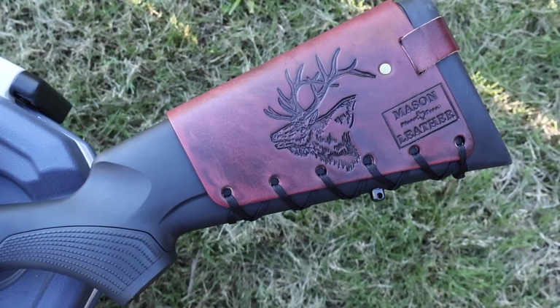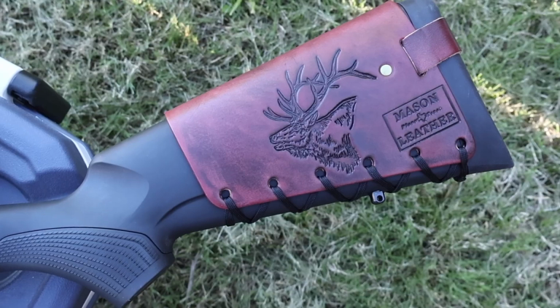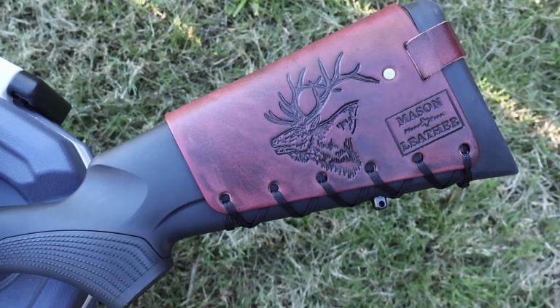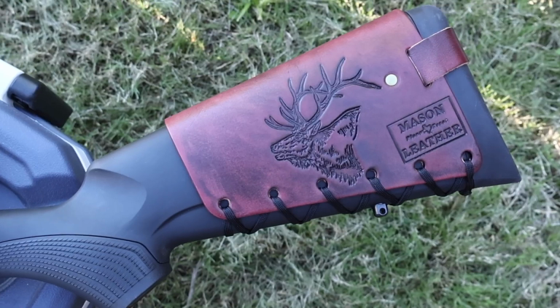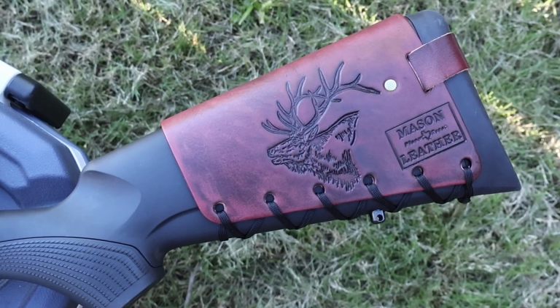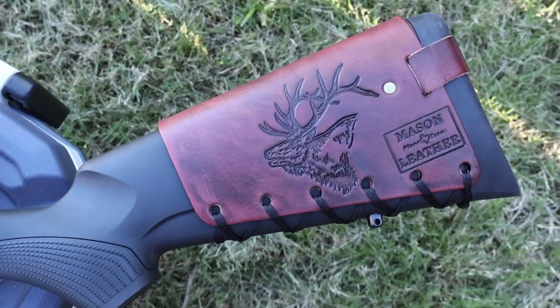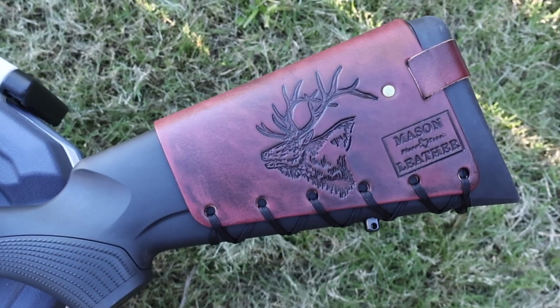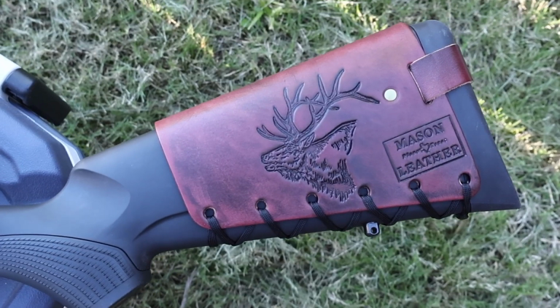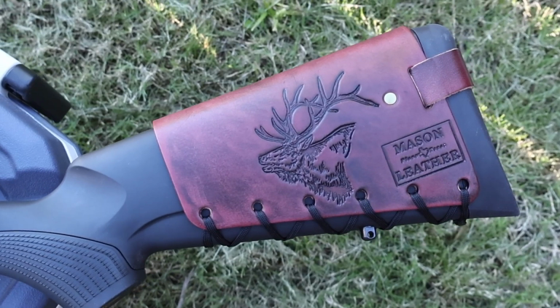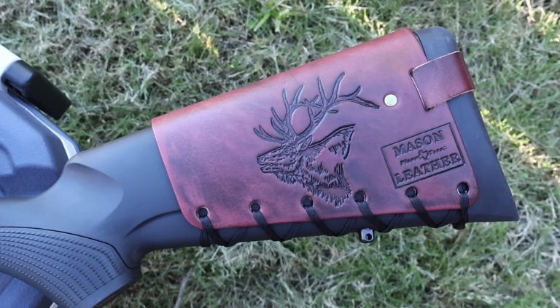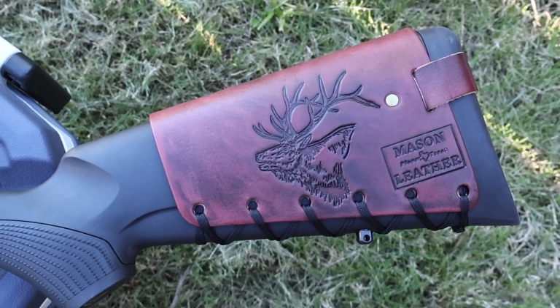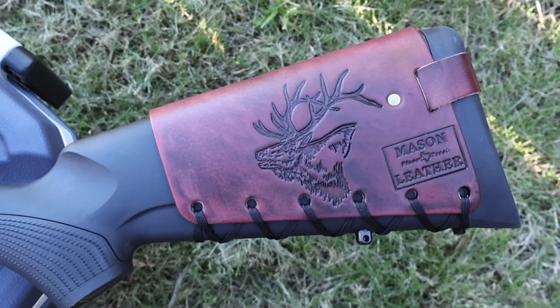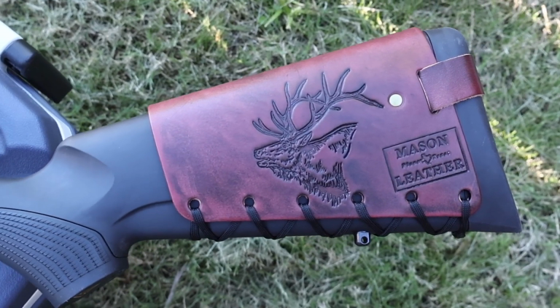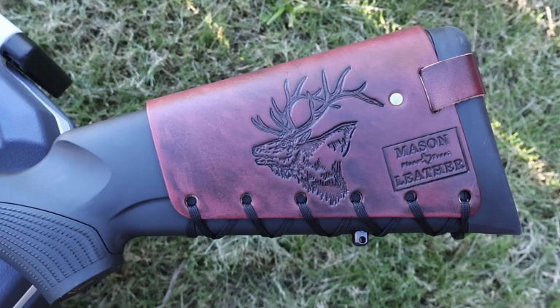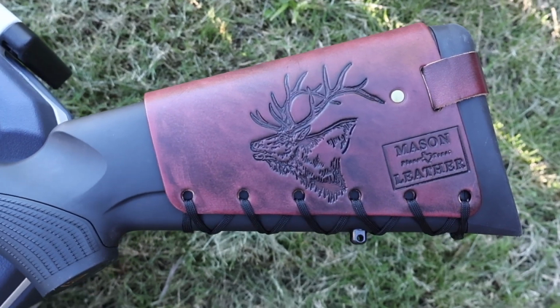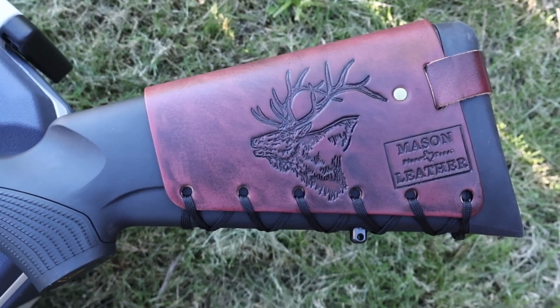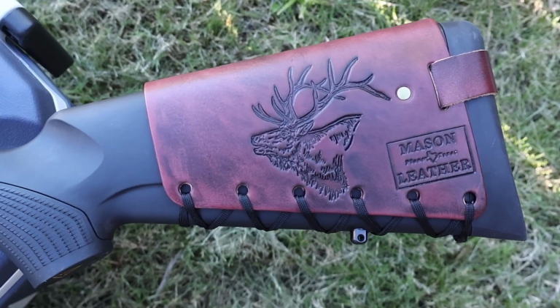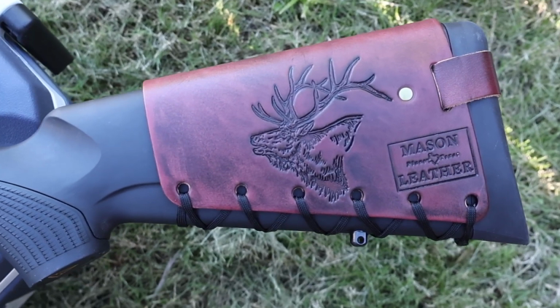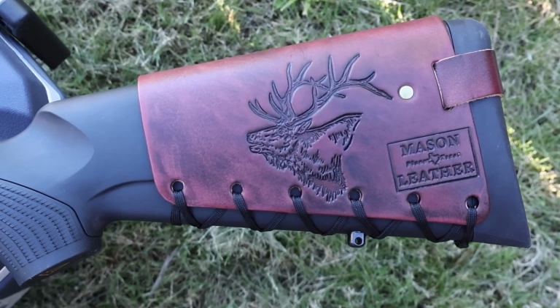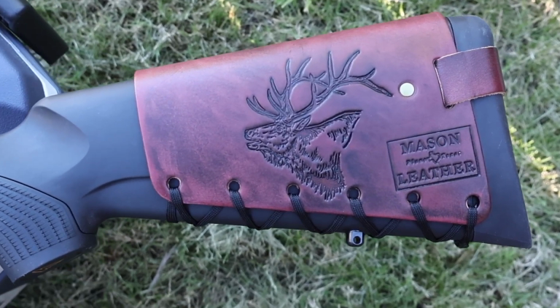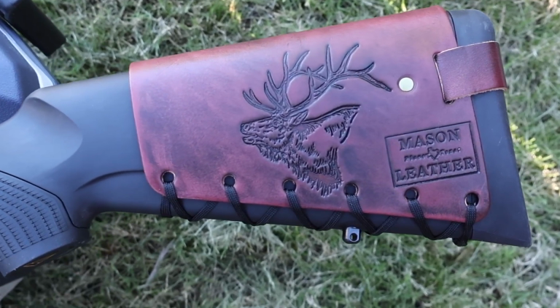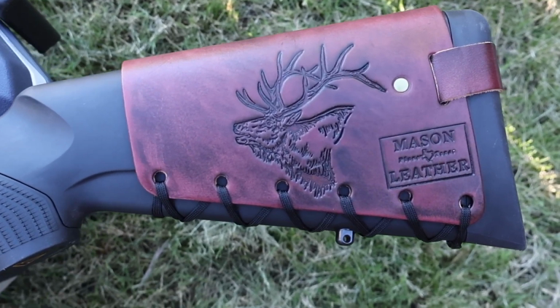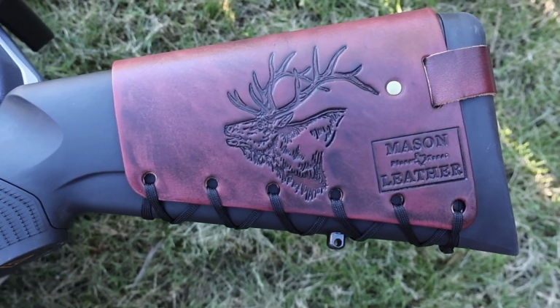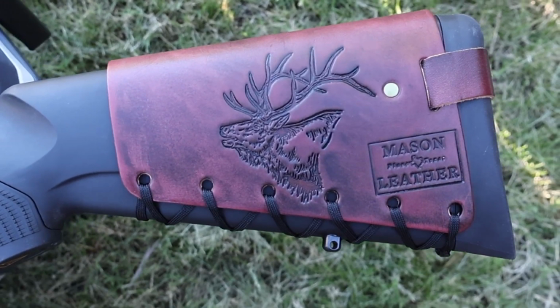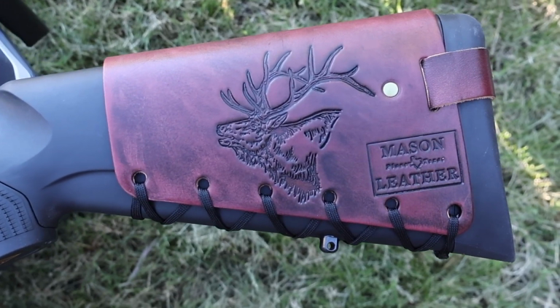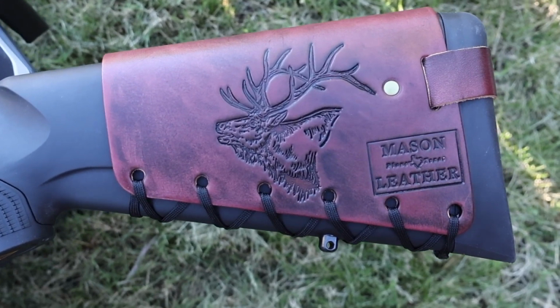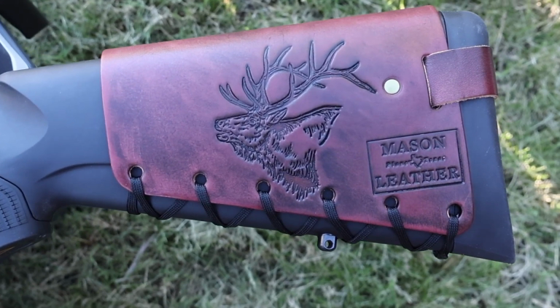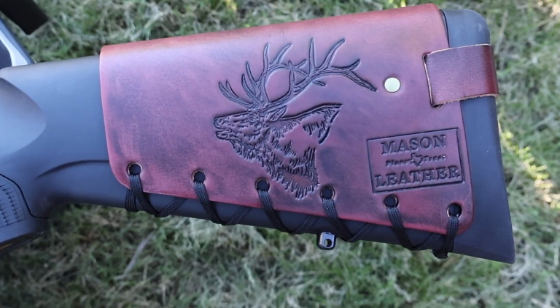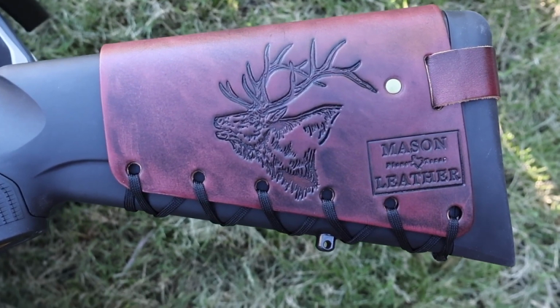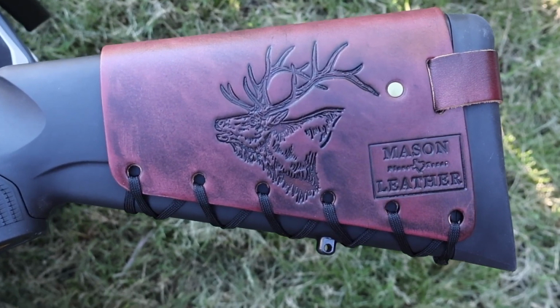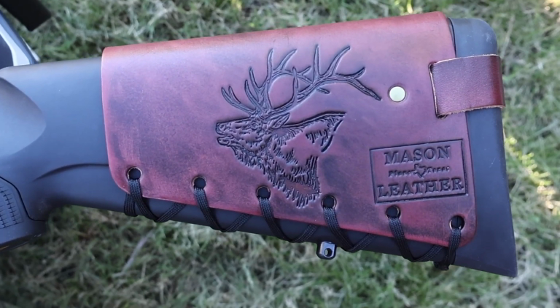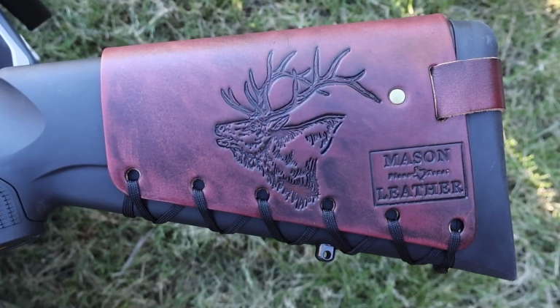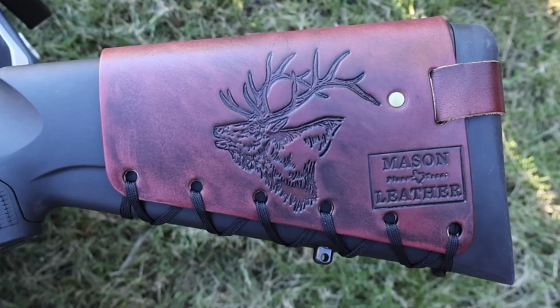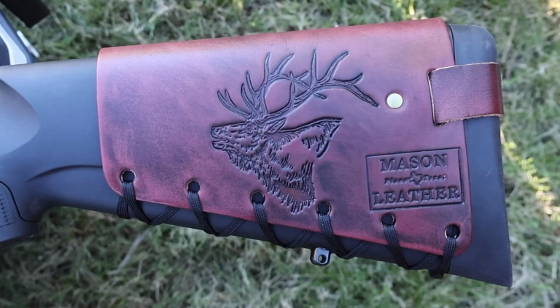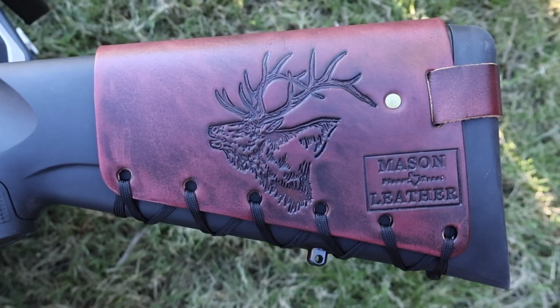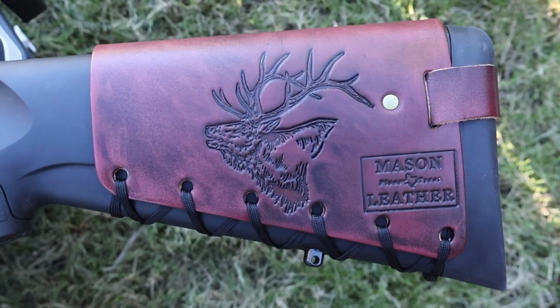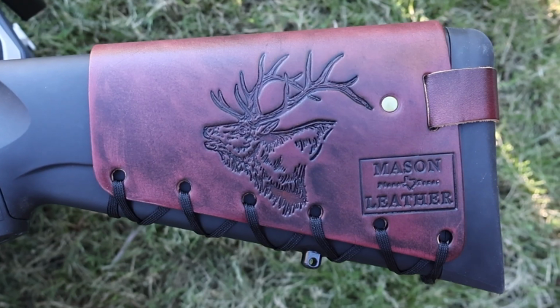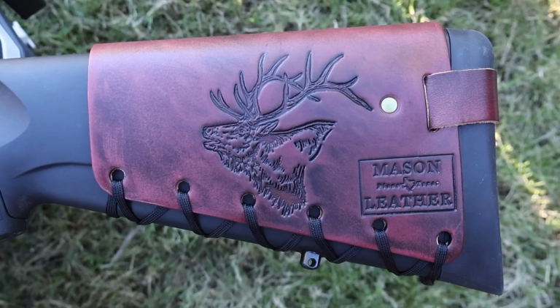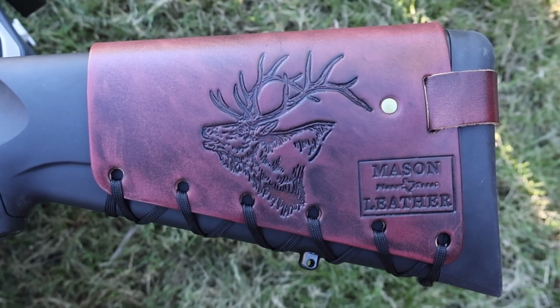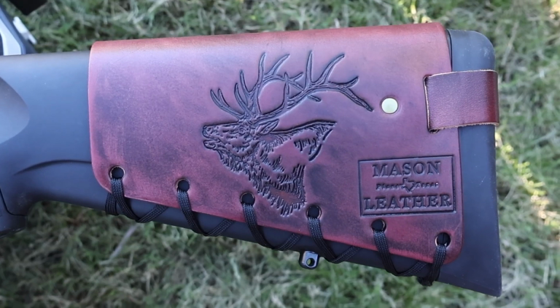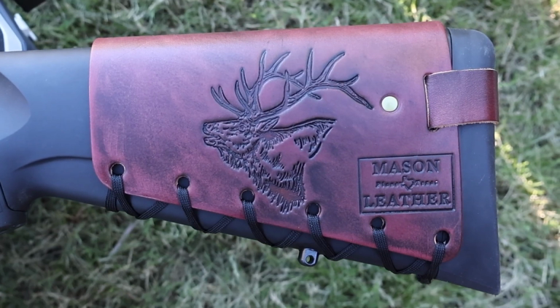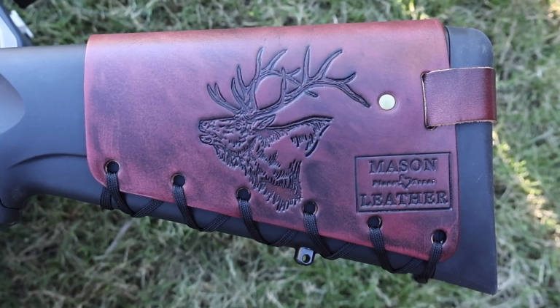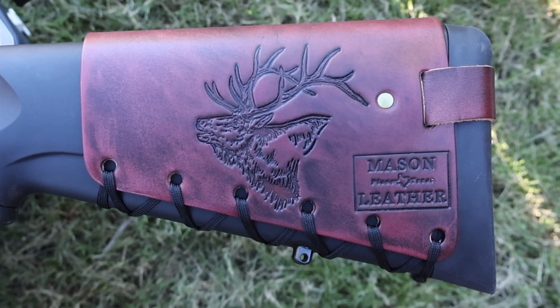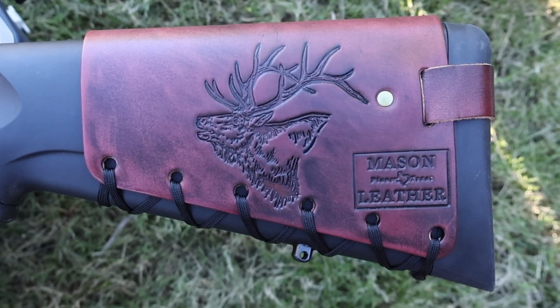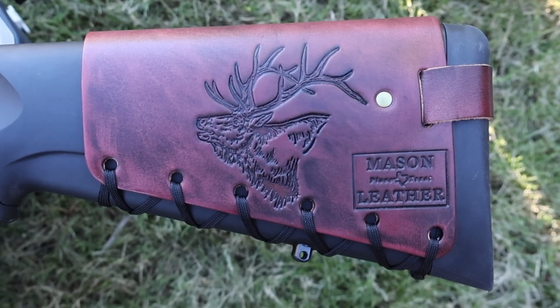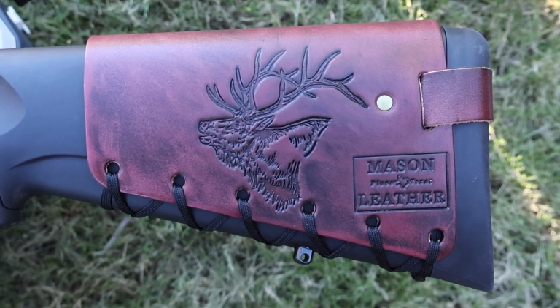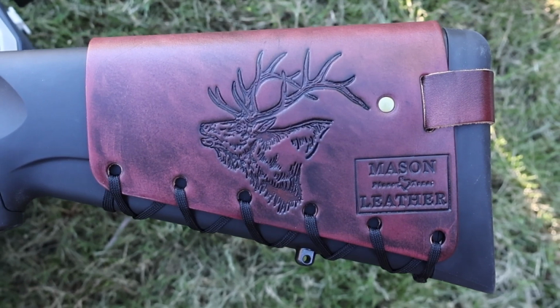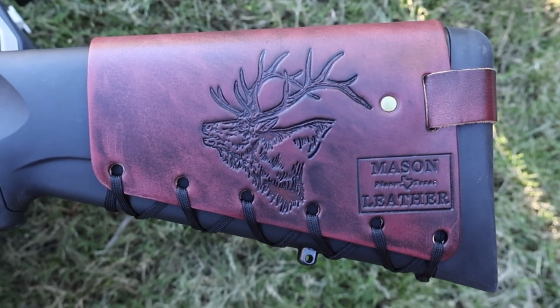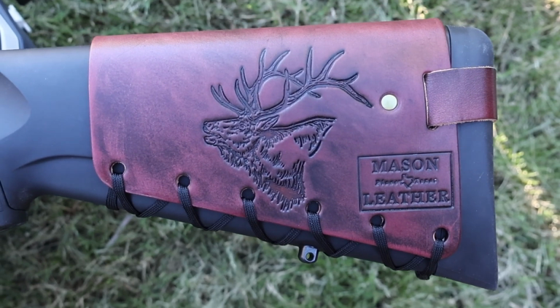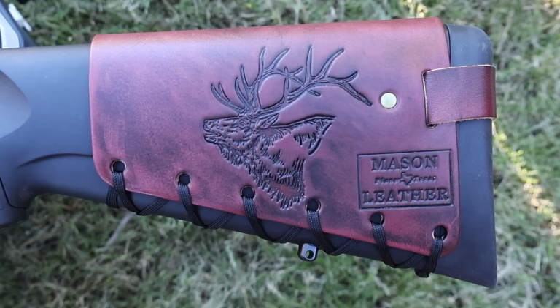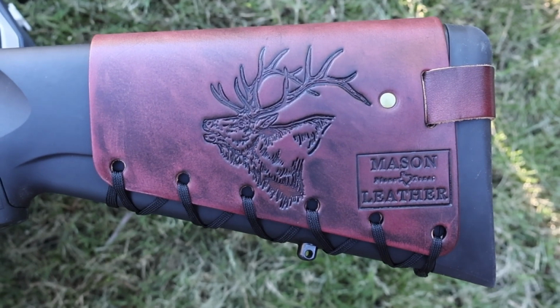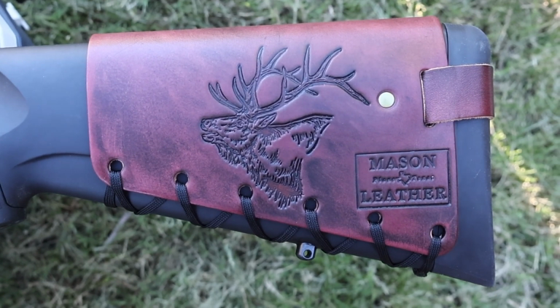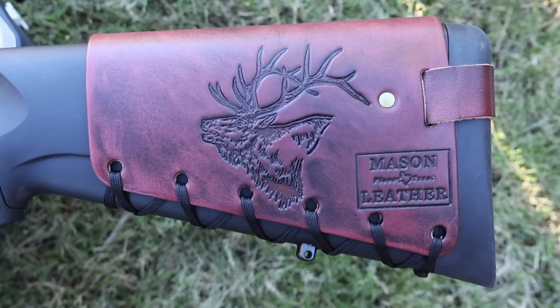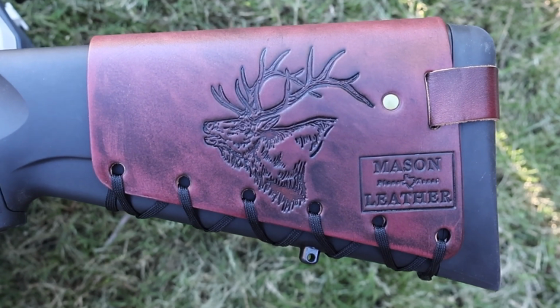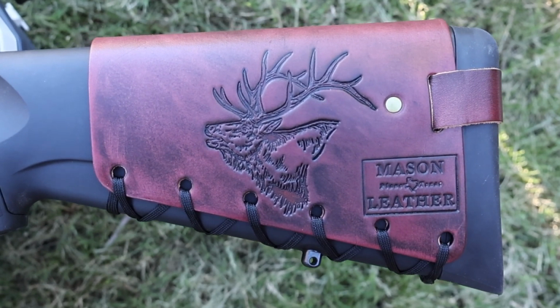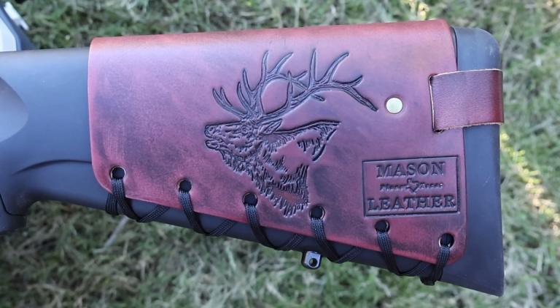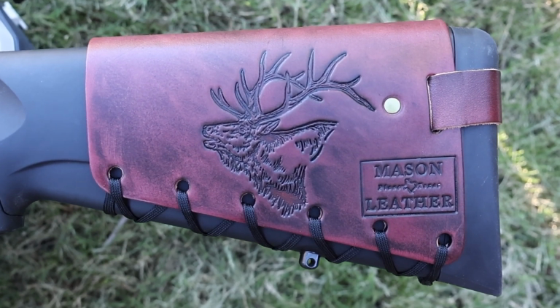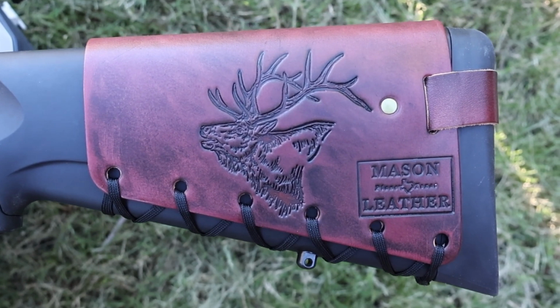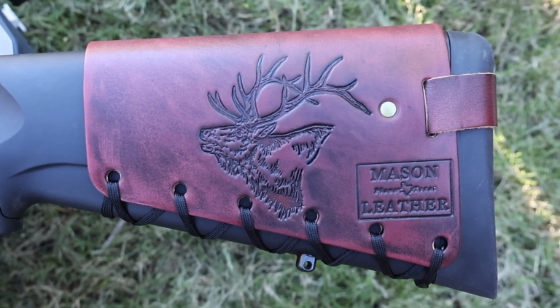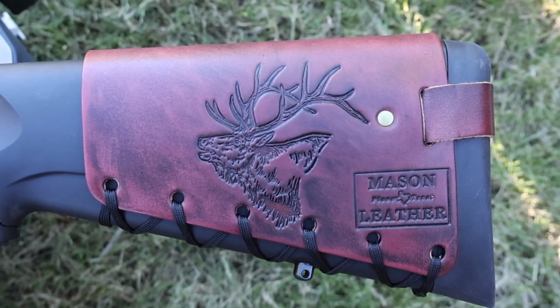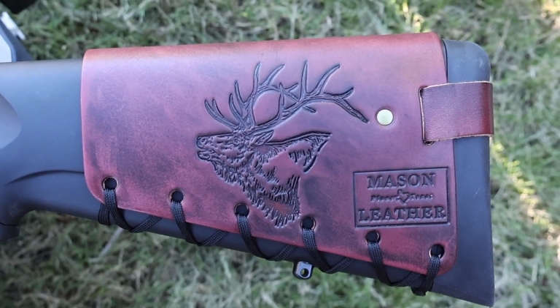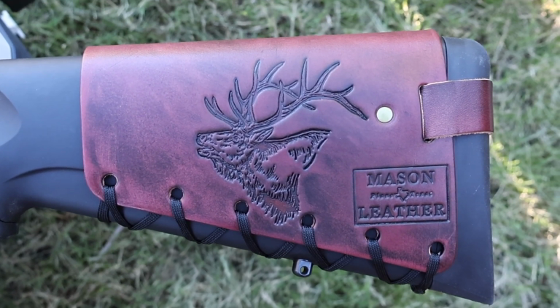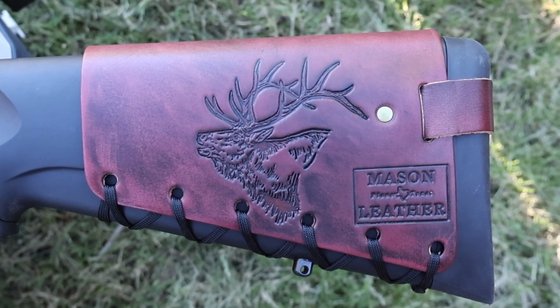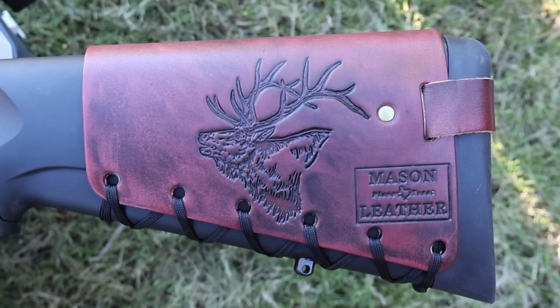Flipping it around to the other side, it has my elk design on here. Check out my website masonleather.com — I would absolutely love to make you one.